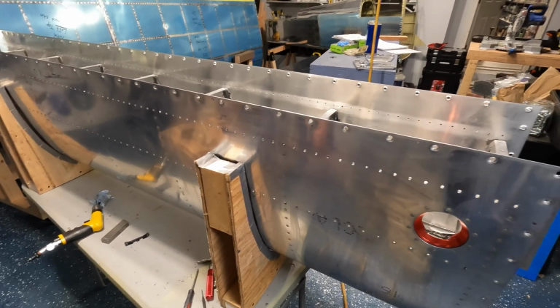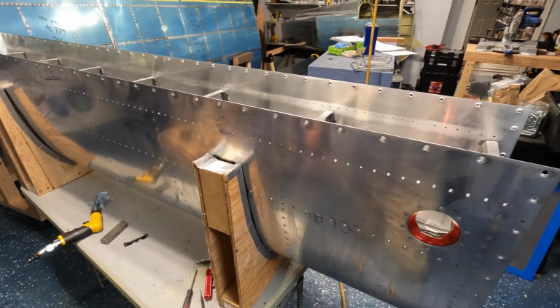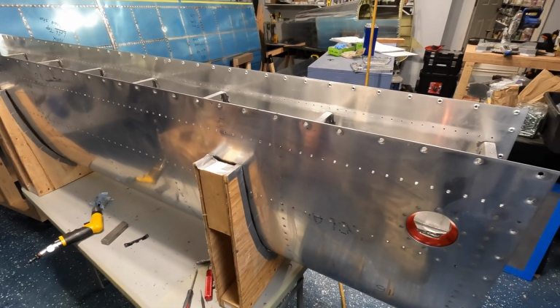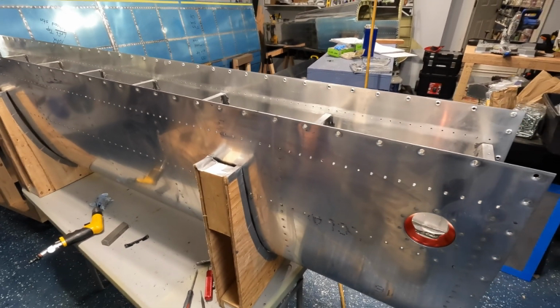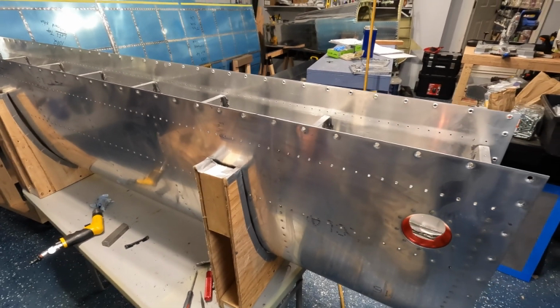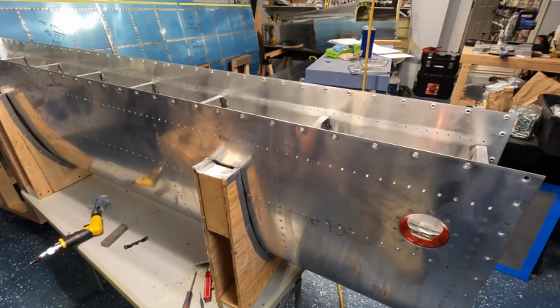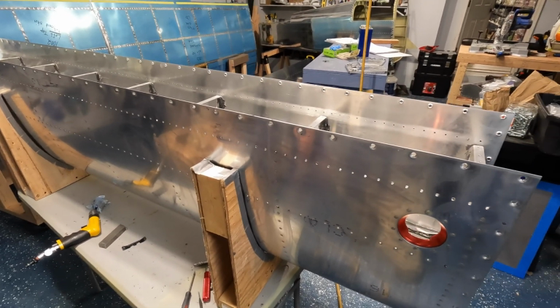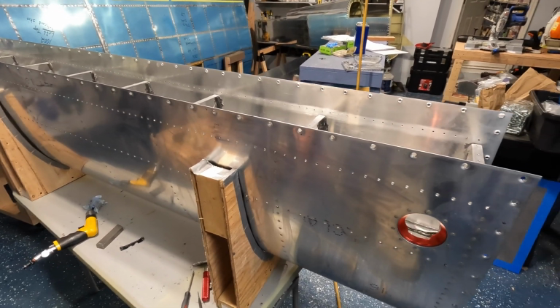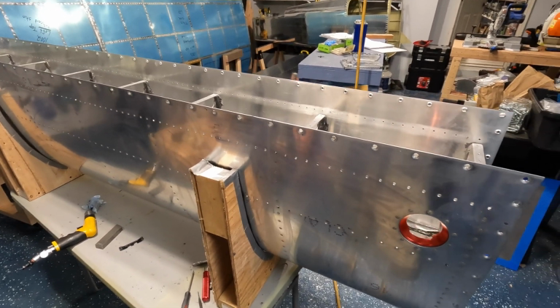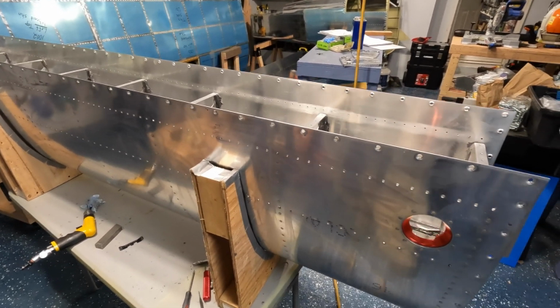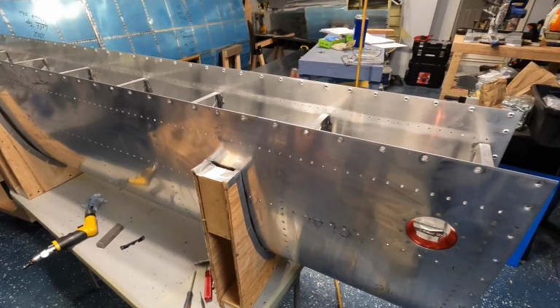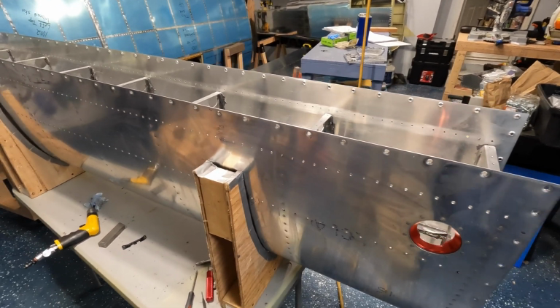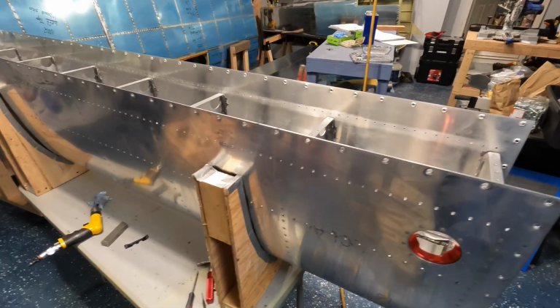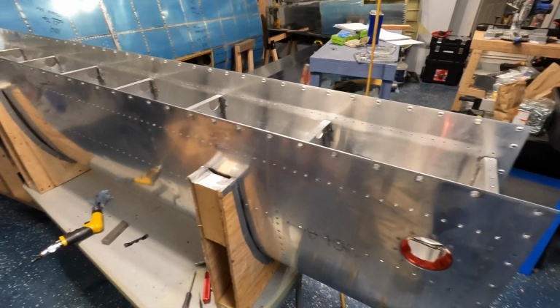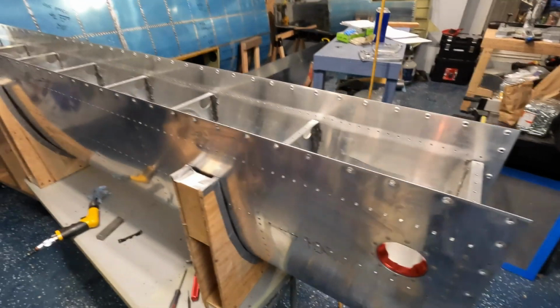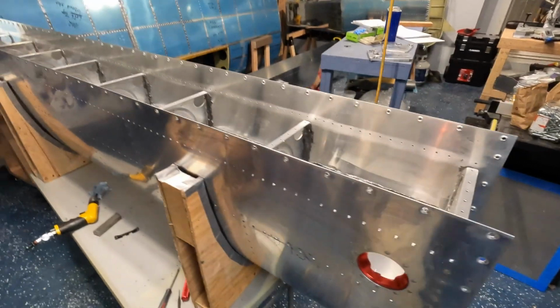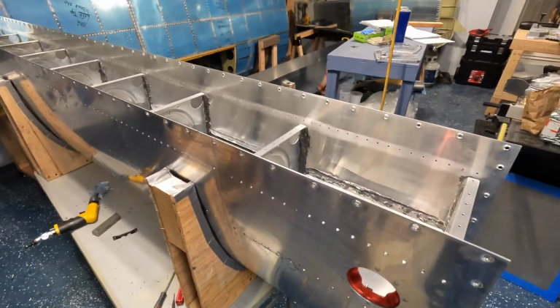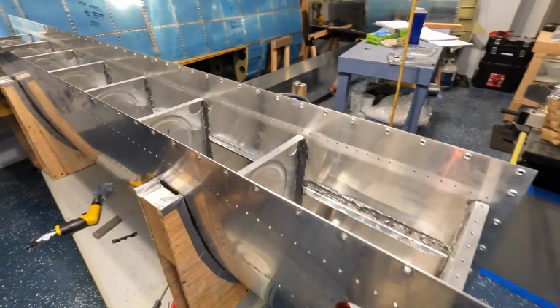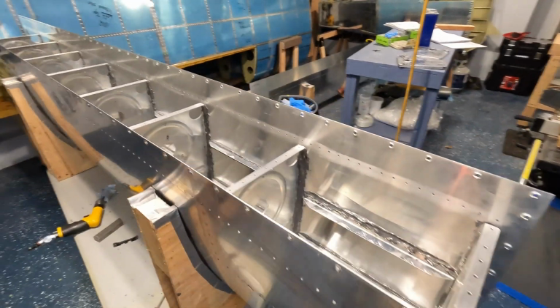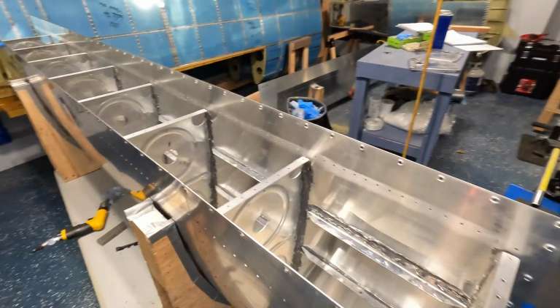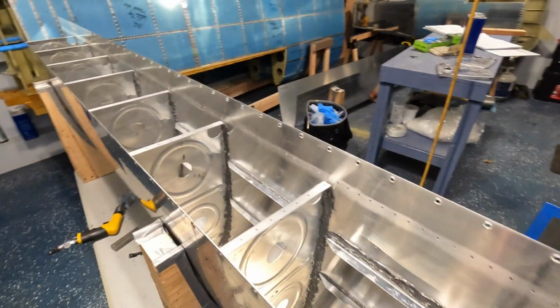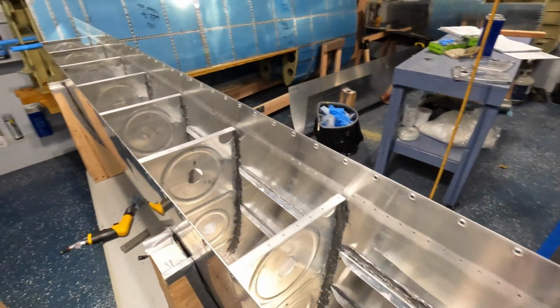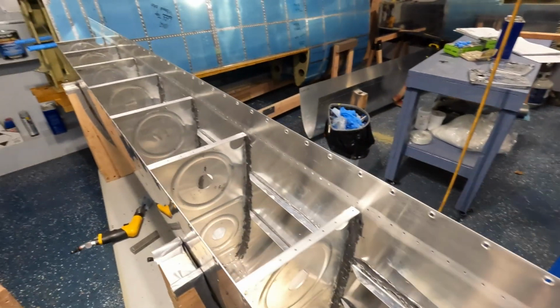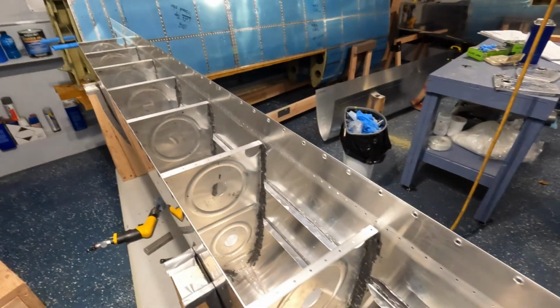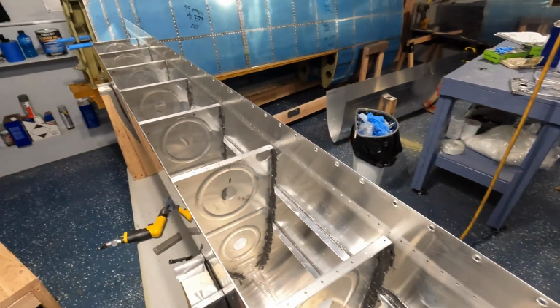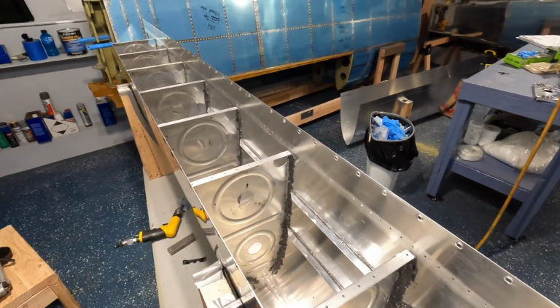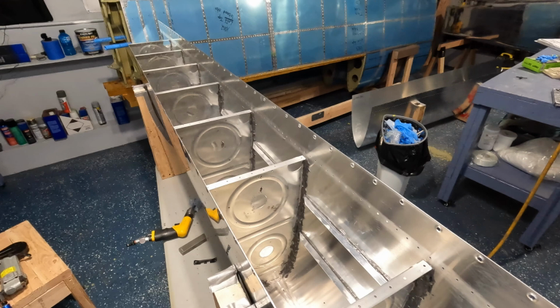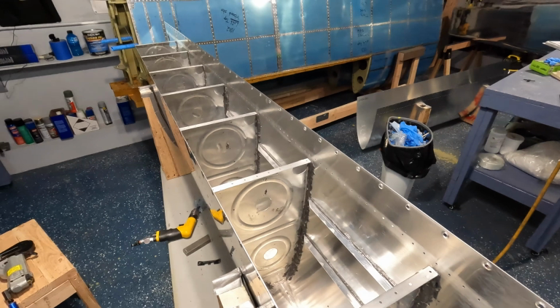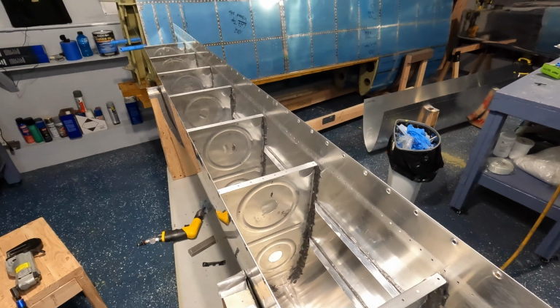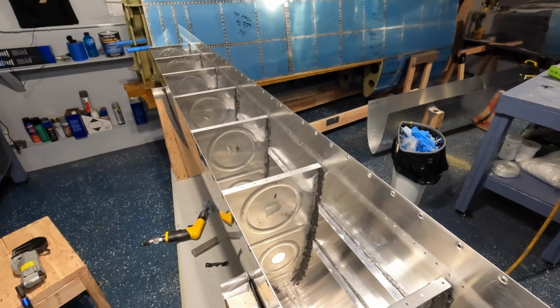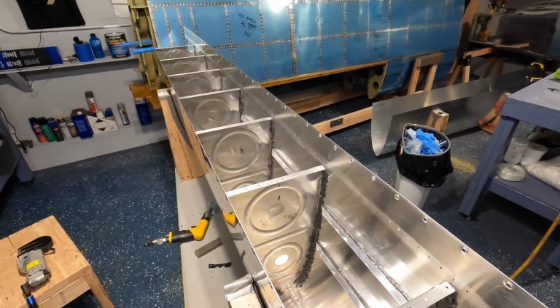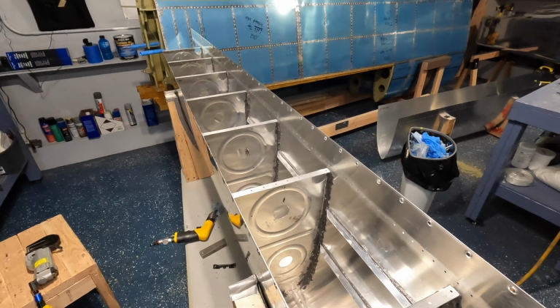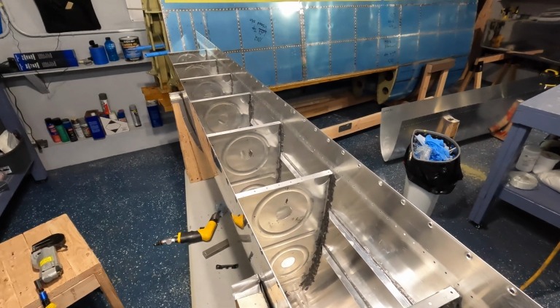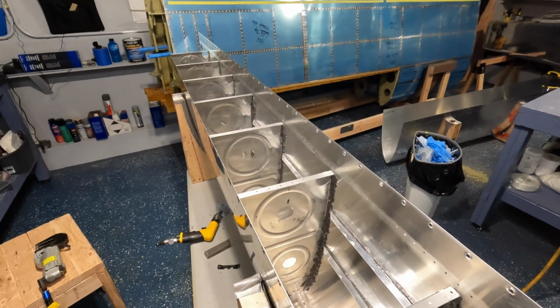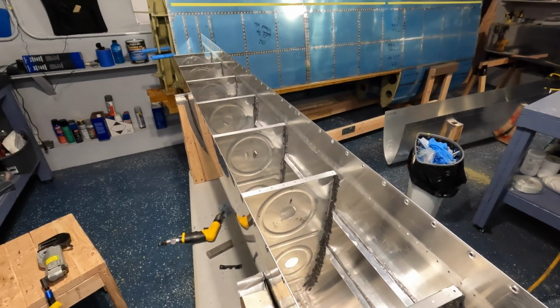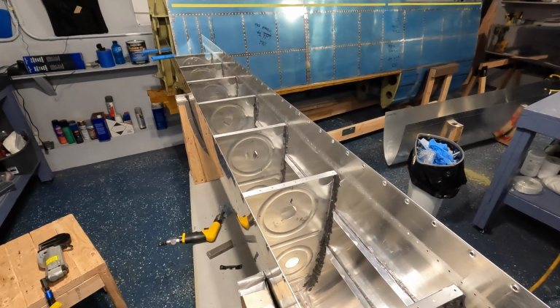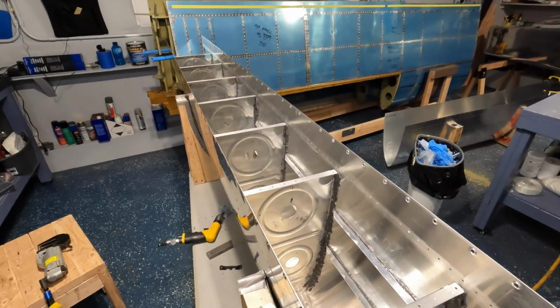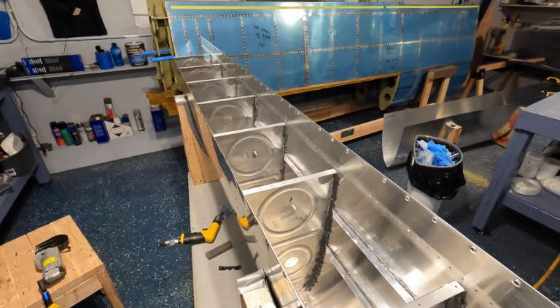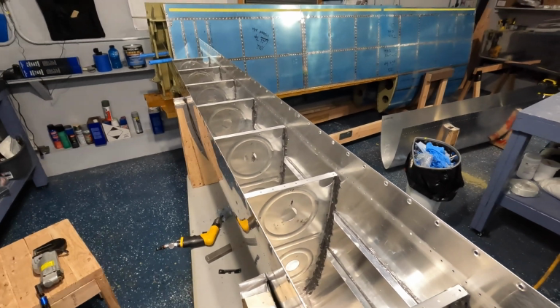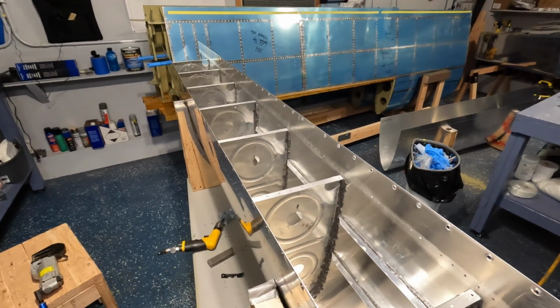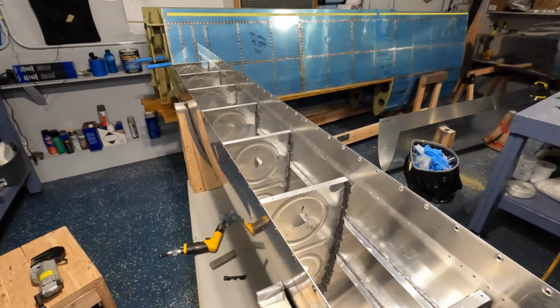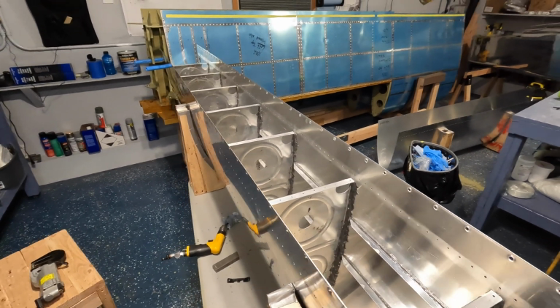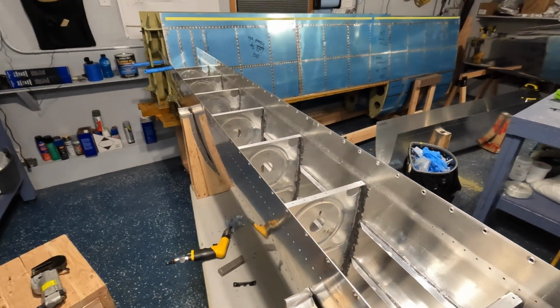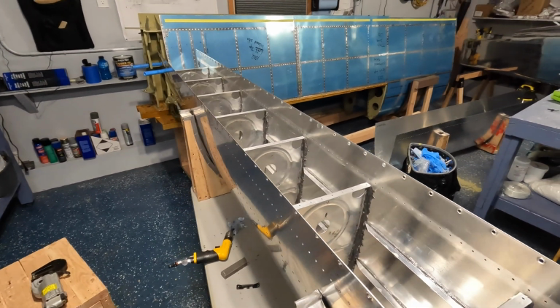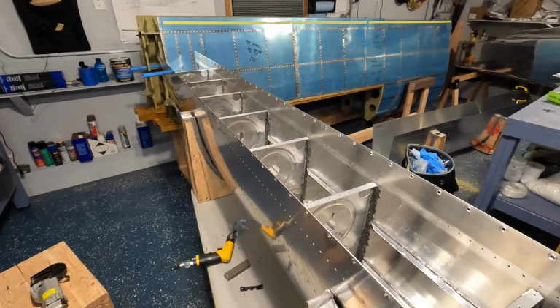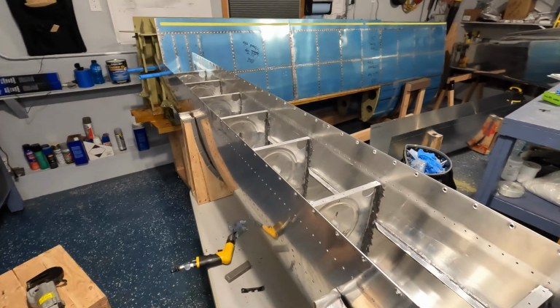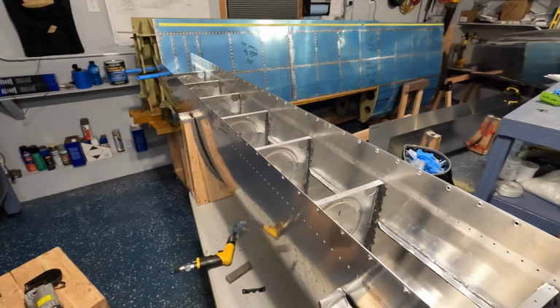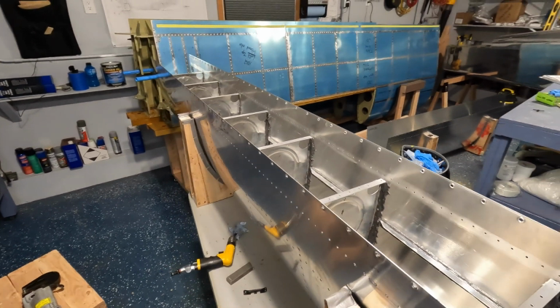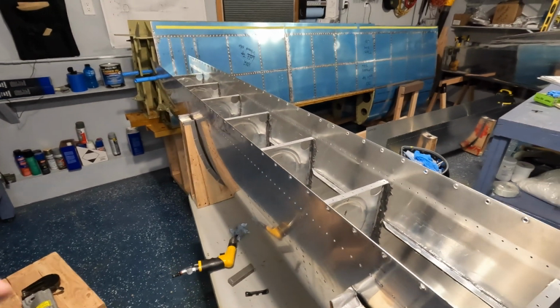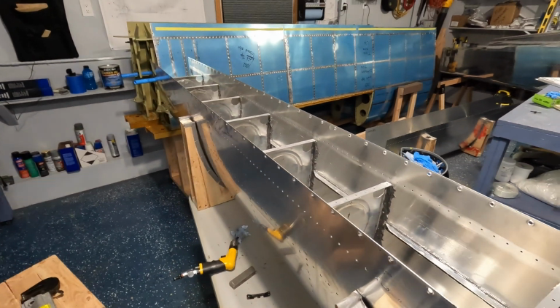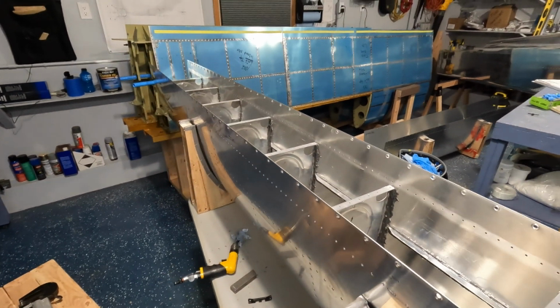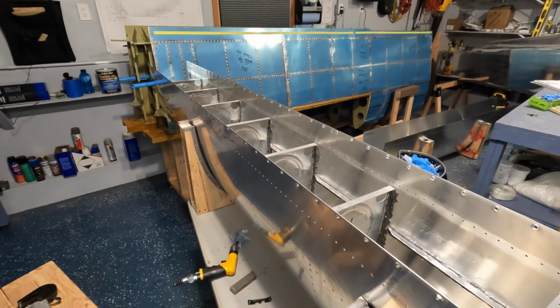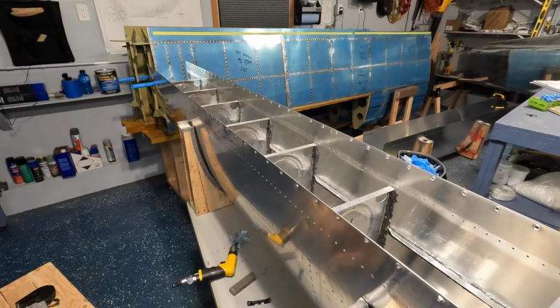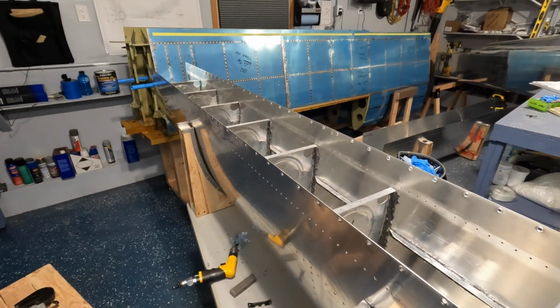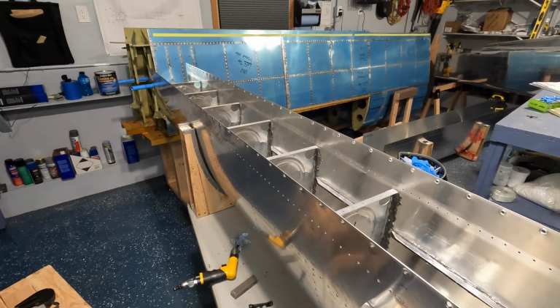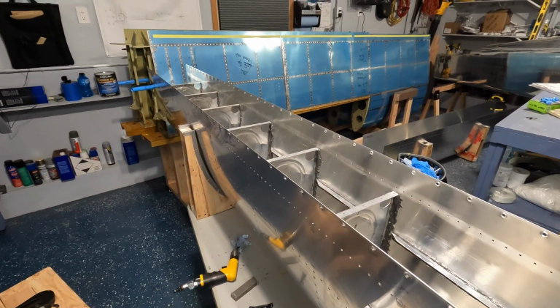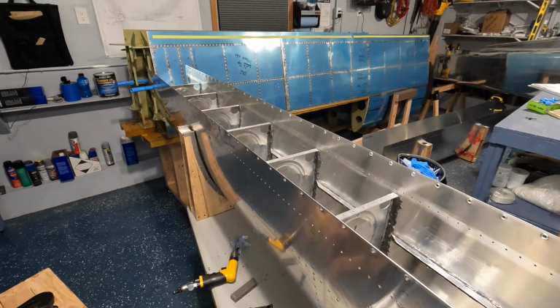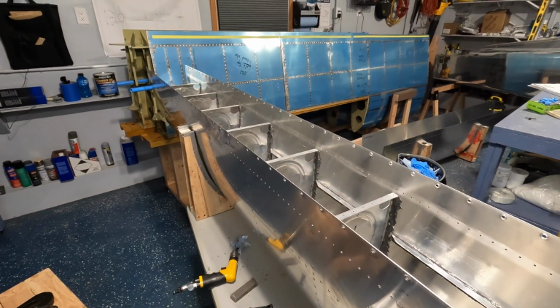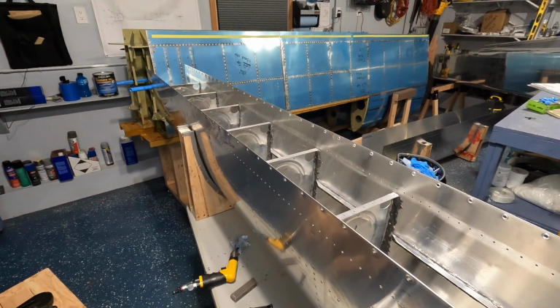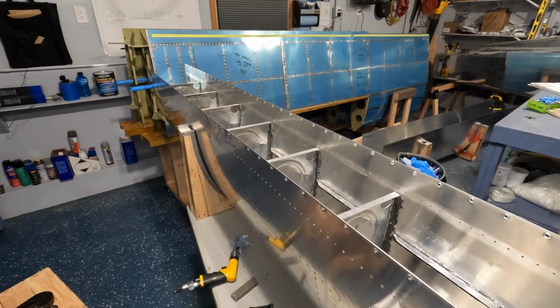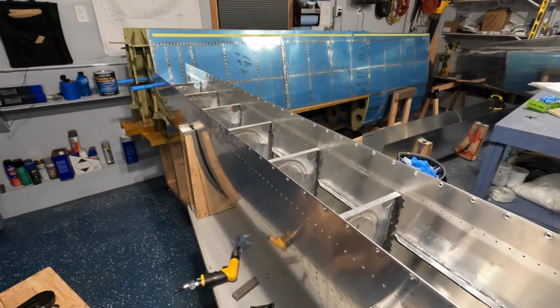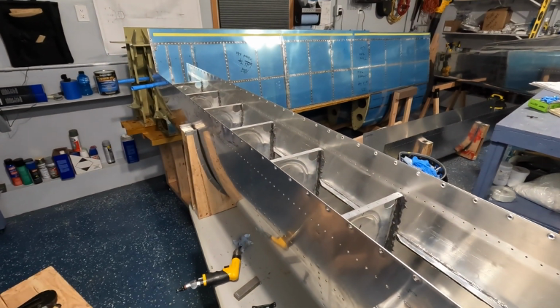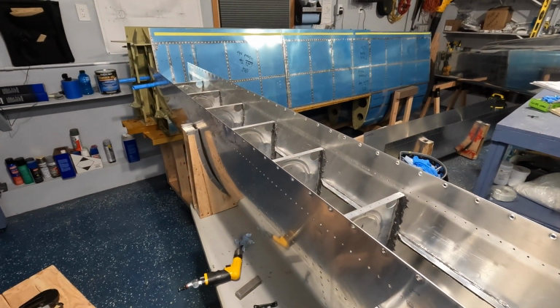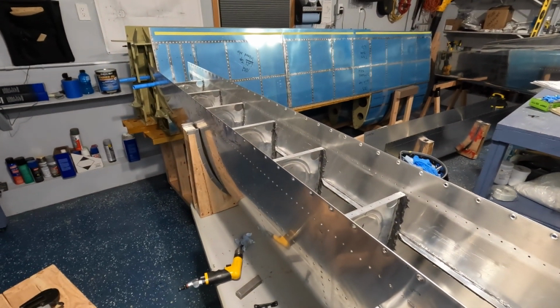So it's looking good. All right guys, have a great night. I am going to sleep. Take care. Happy building.